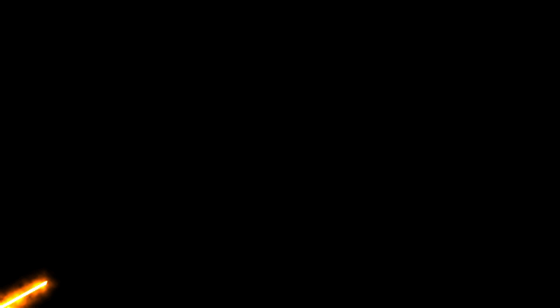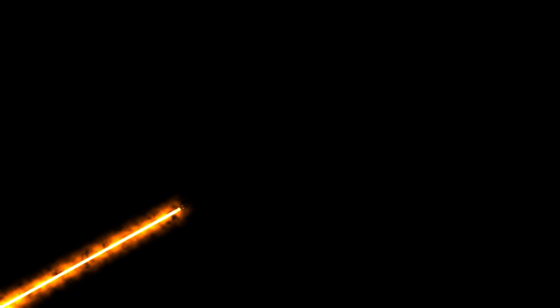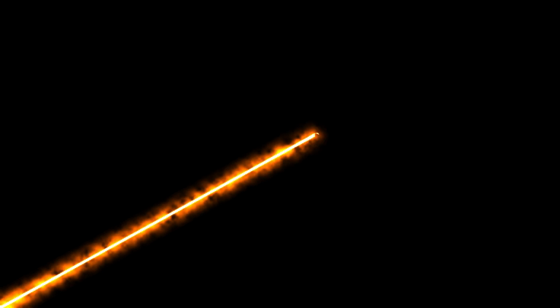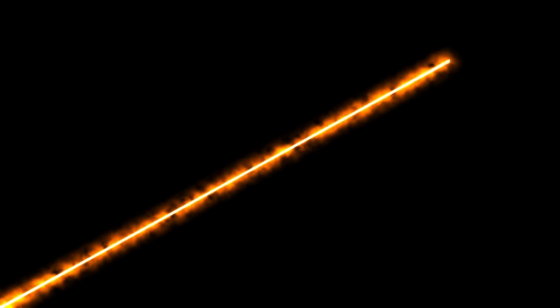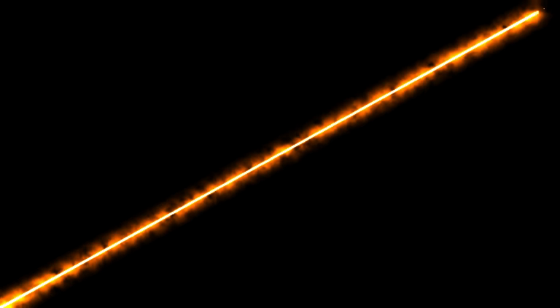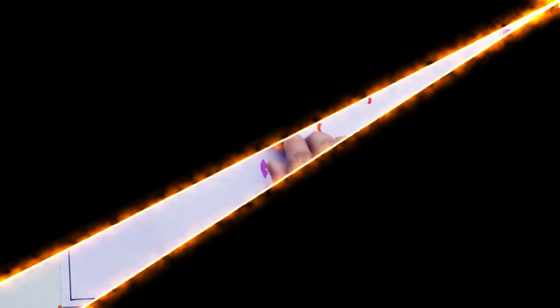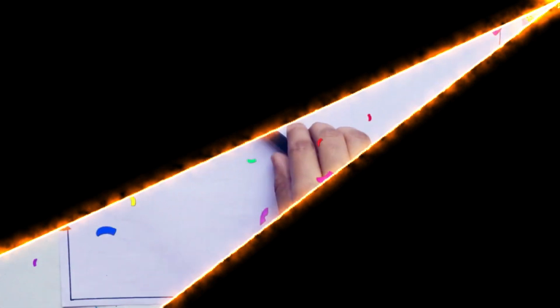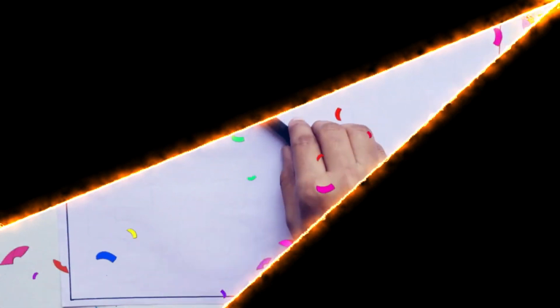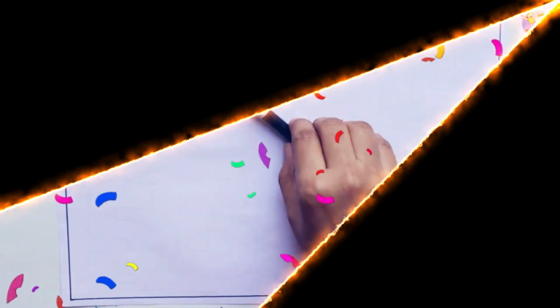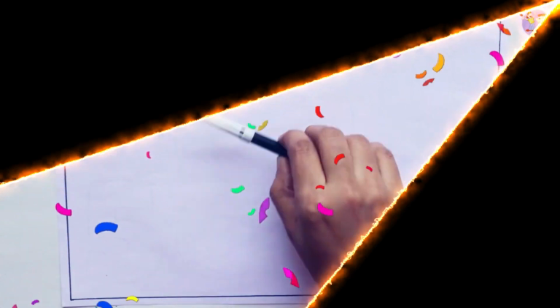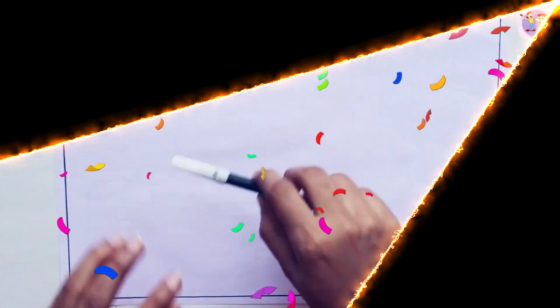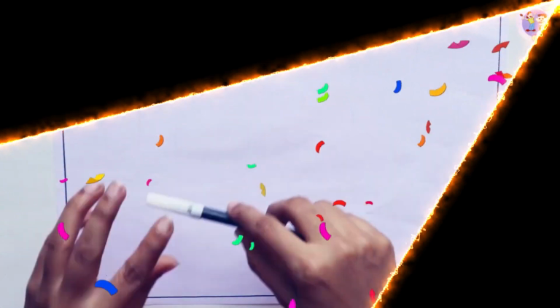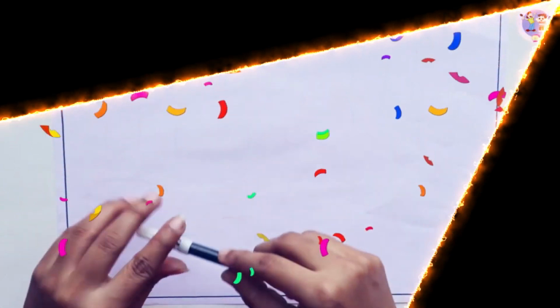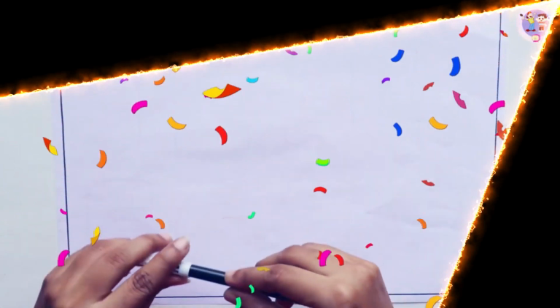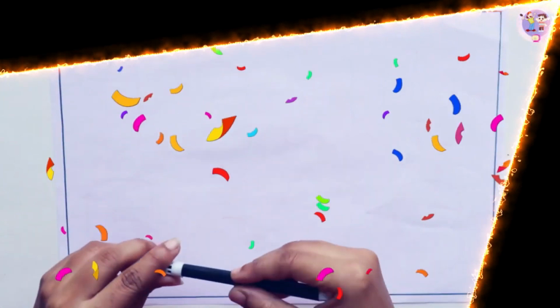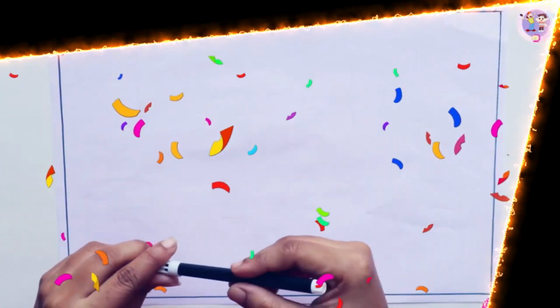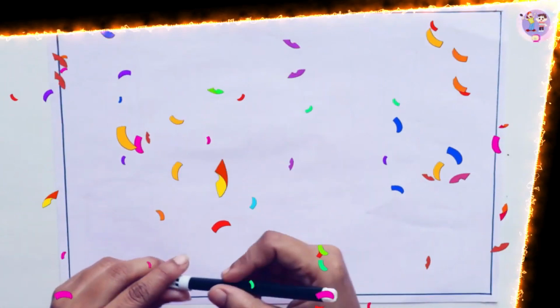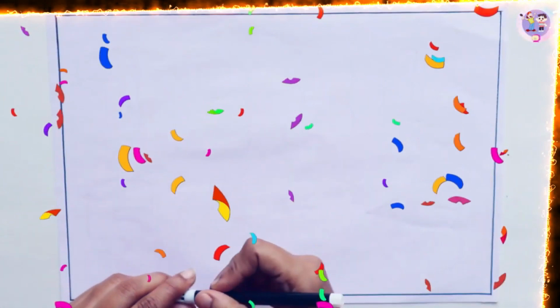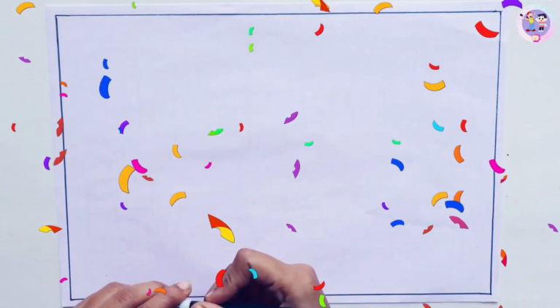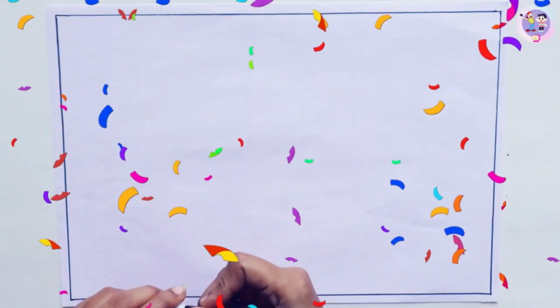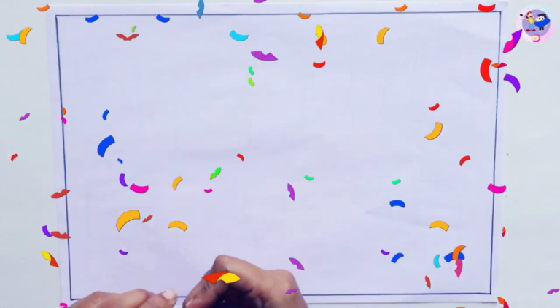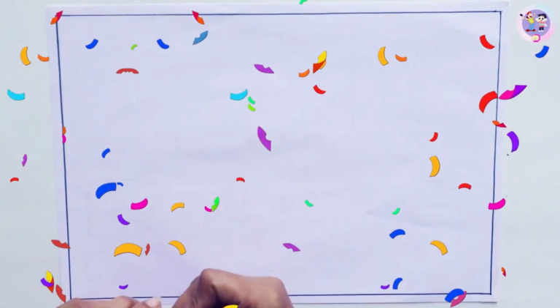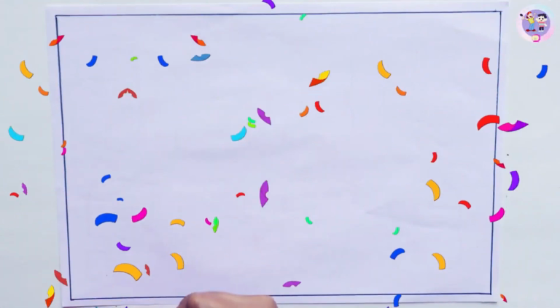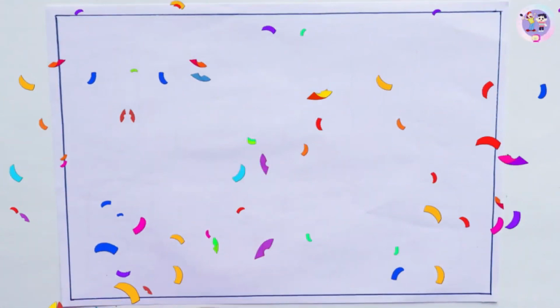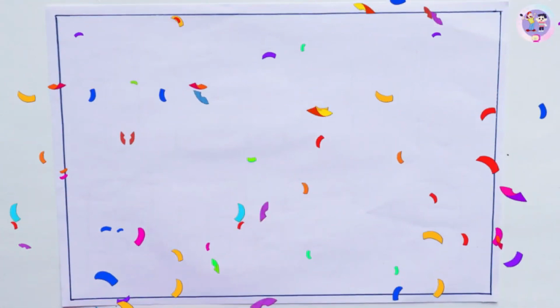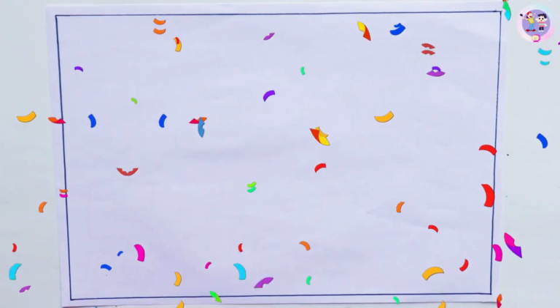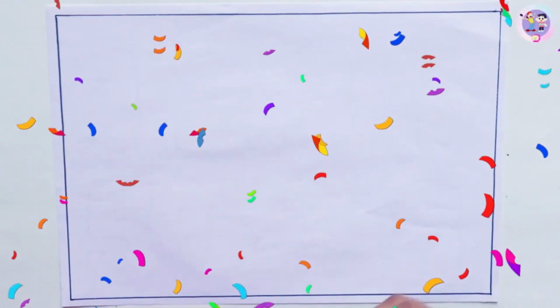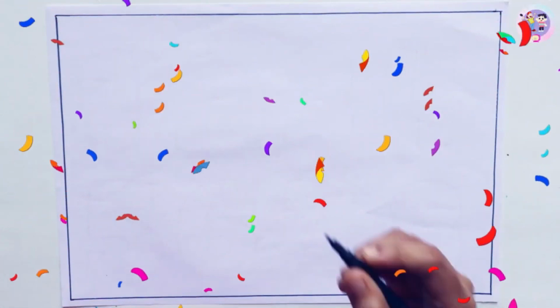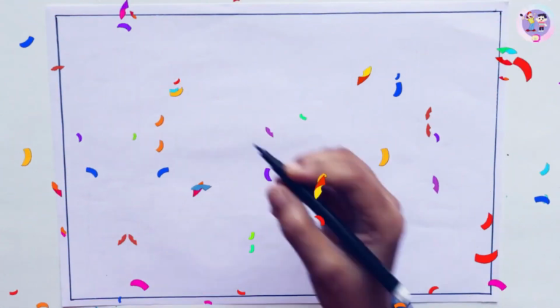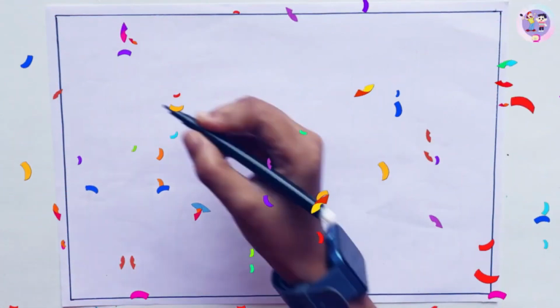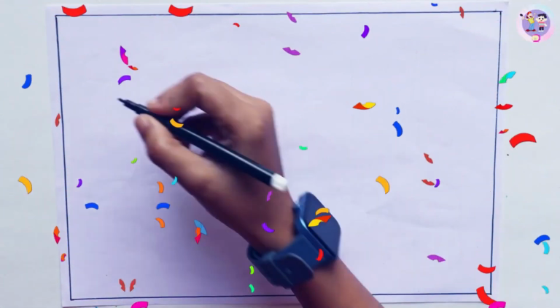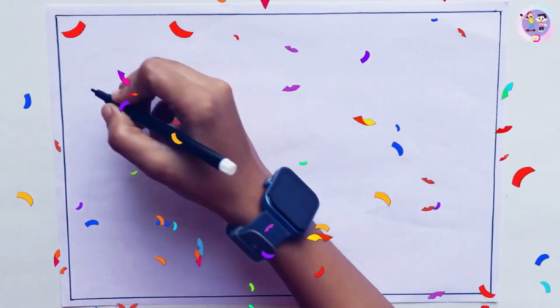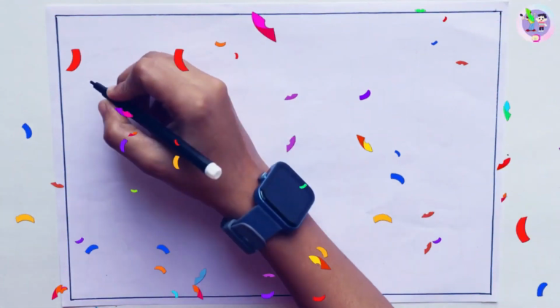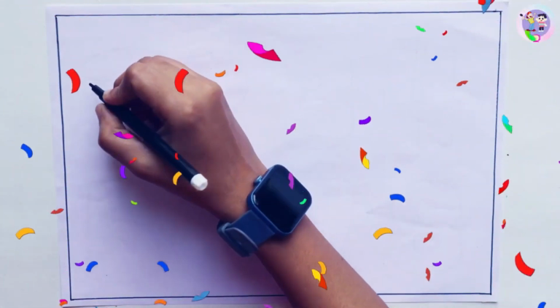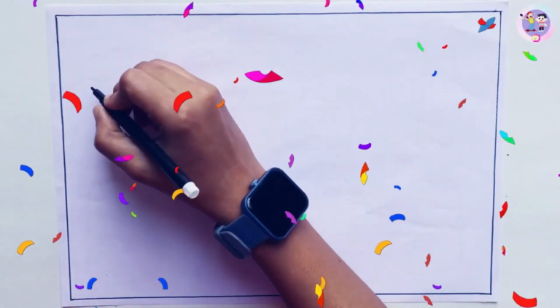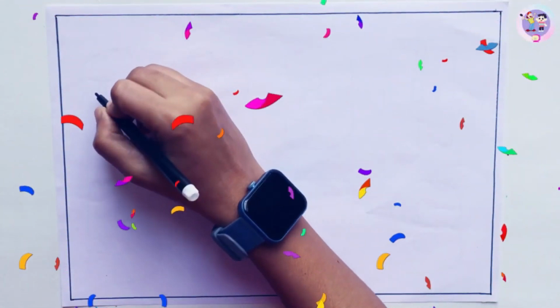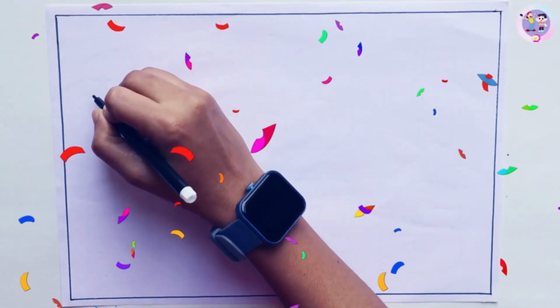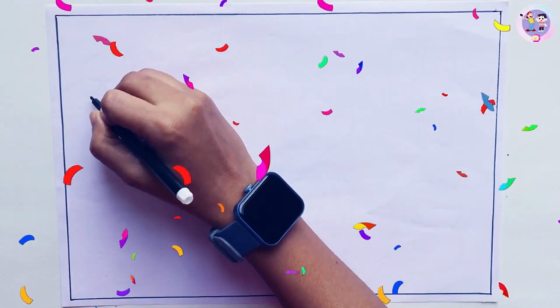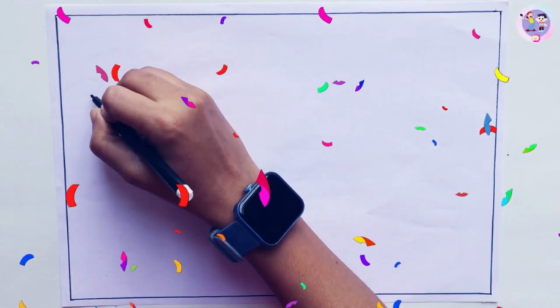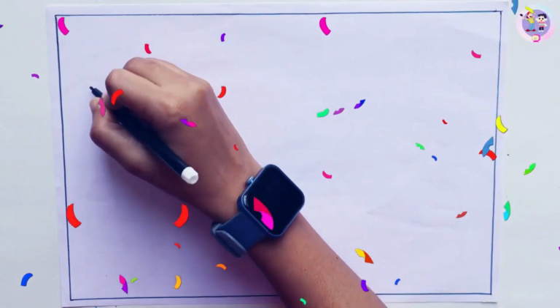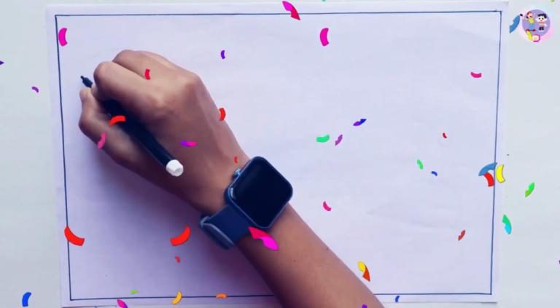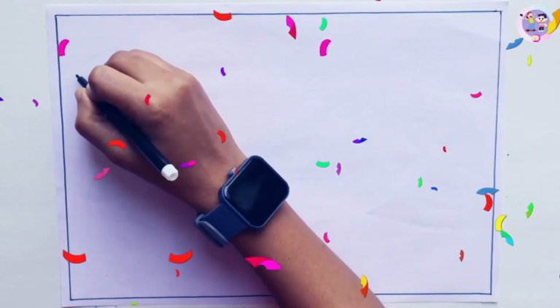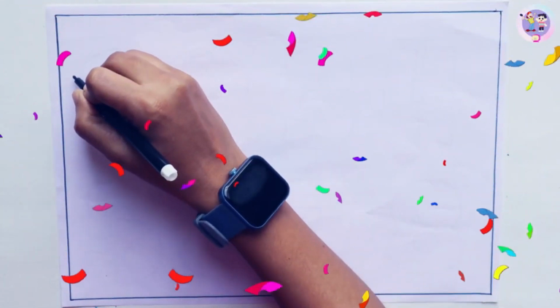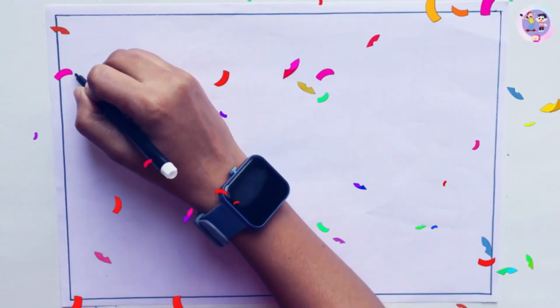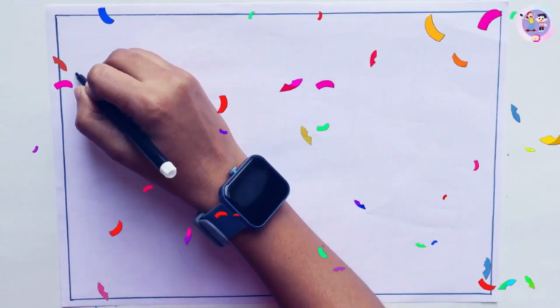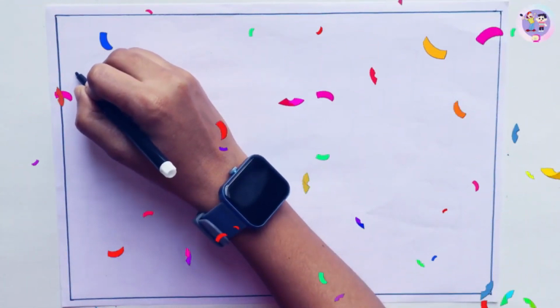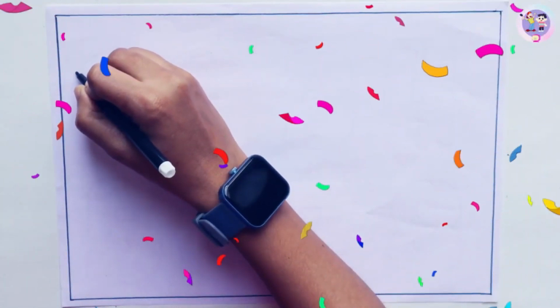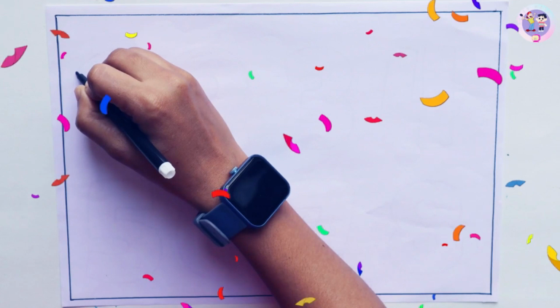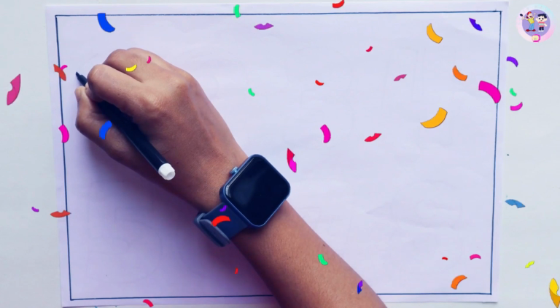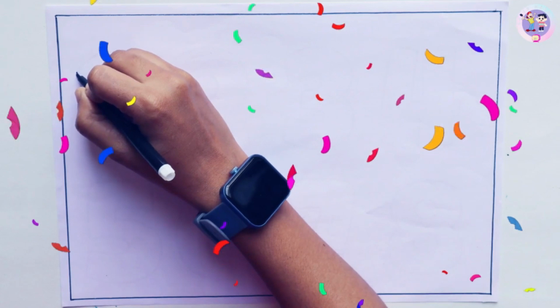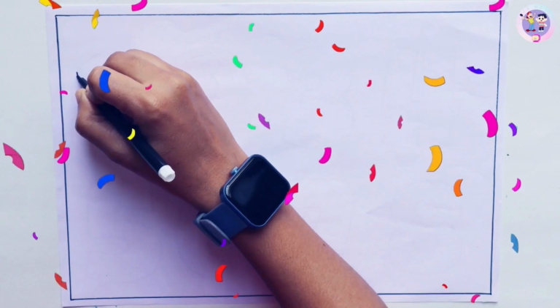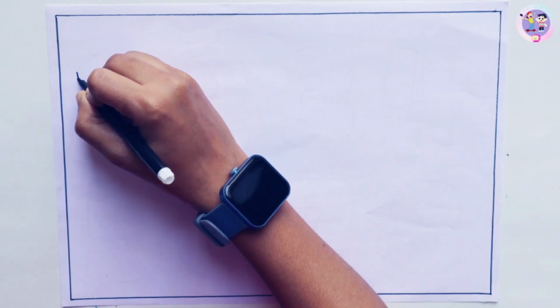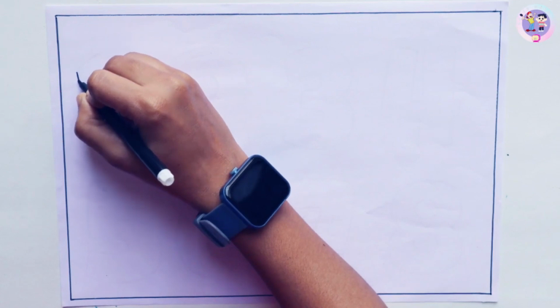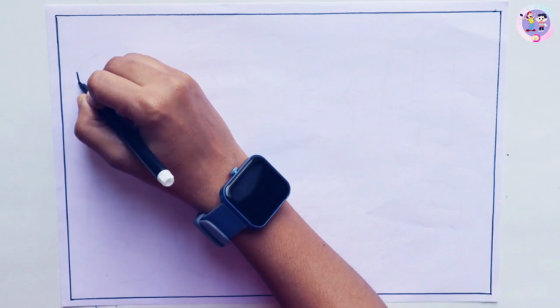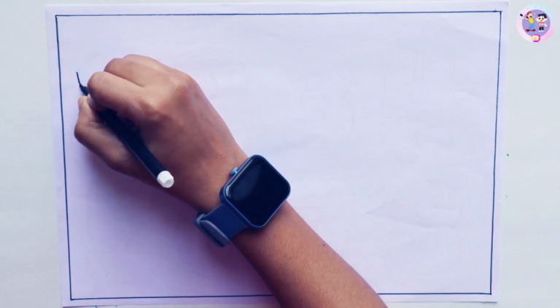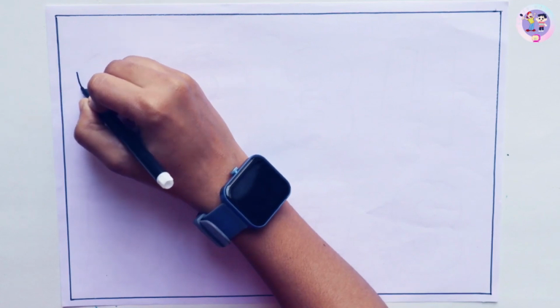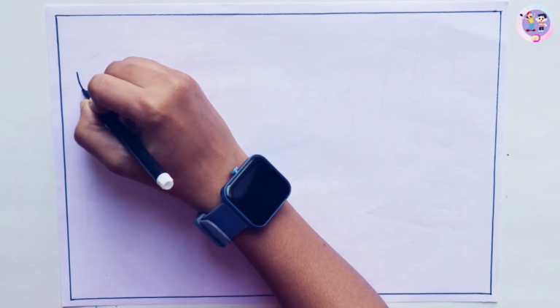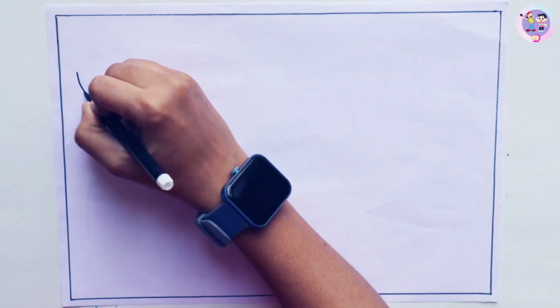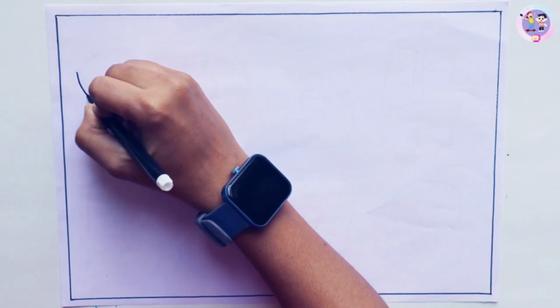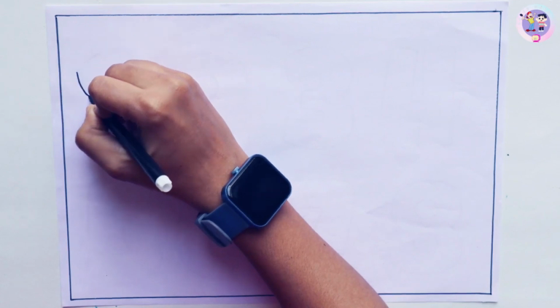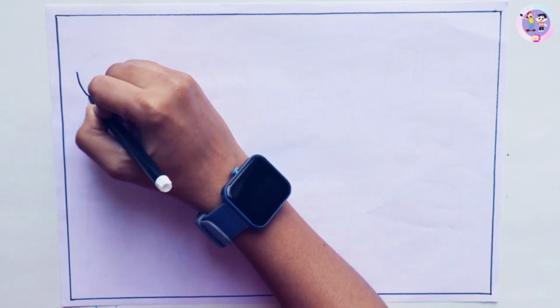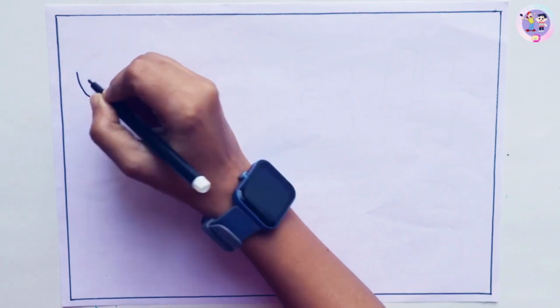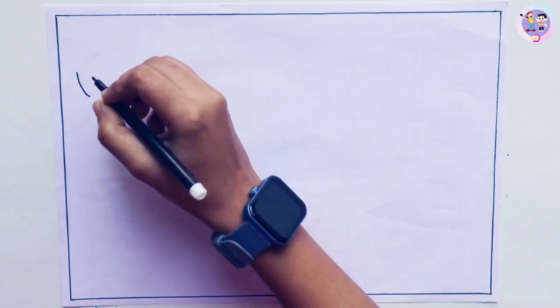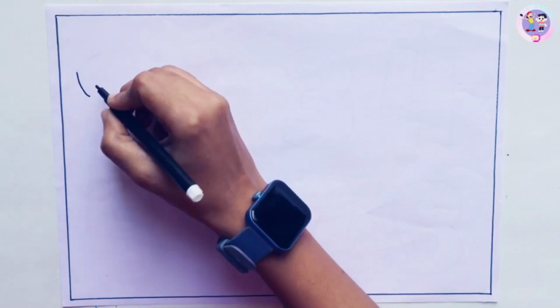Hello kids! Let's draw and color numbers.